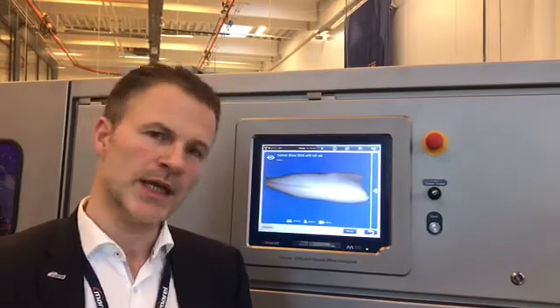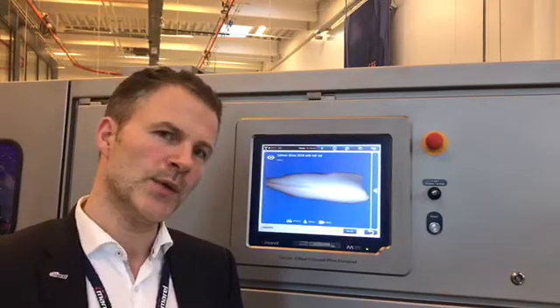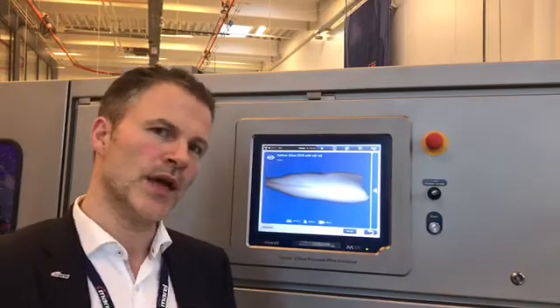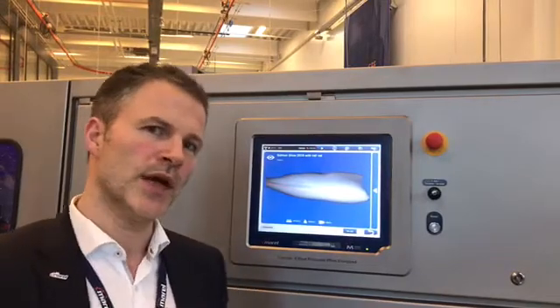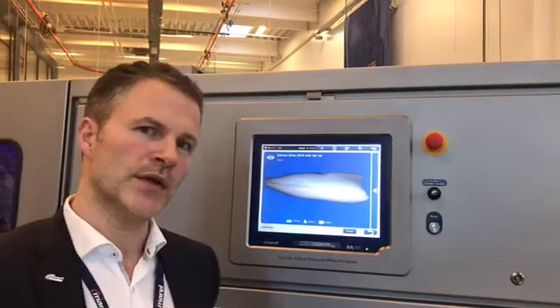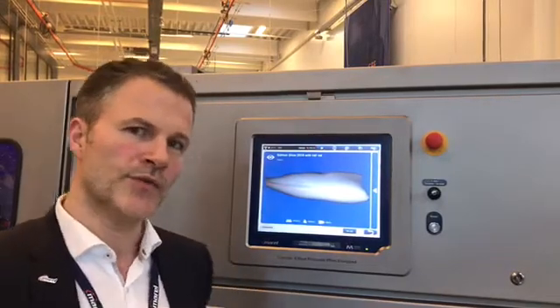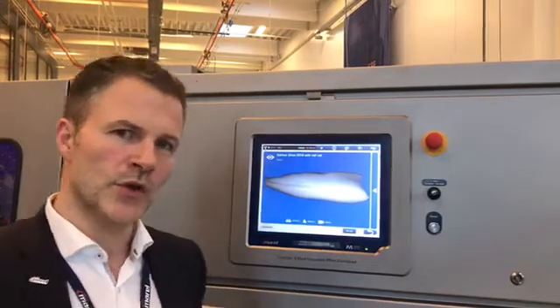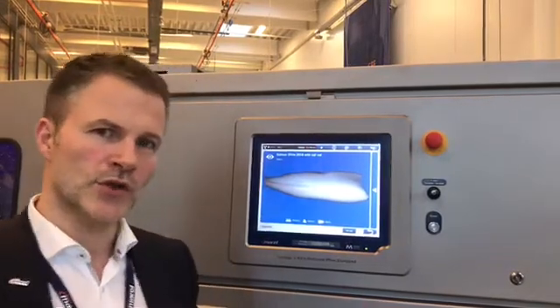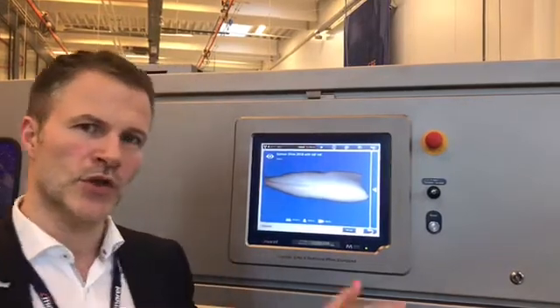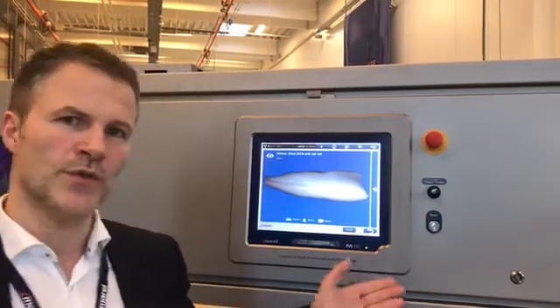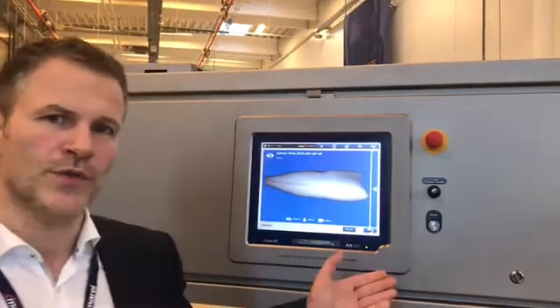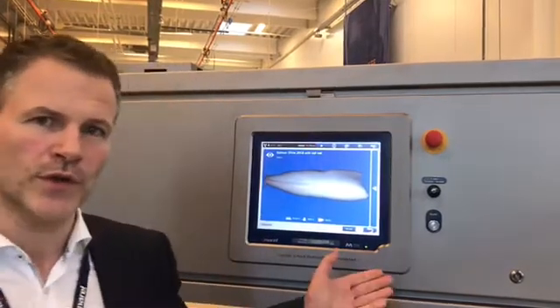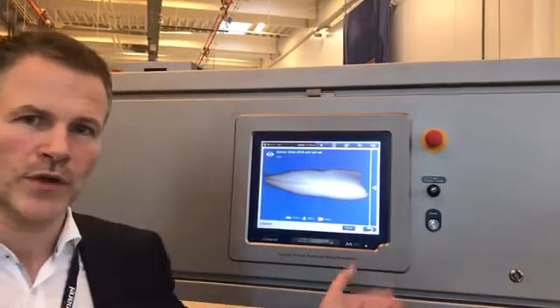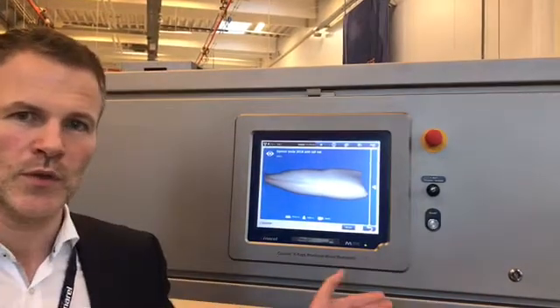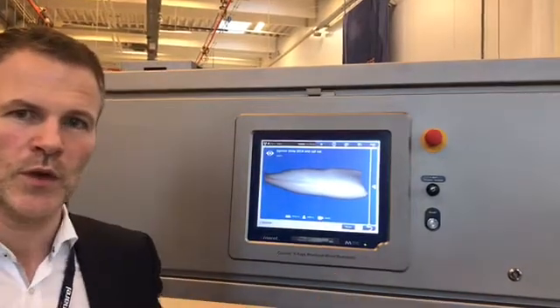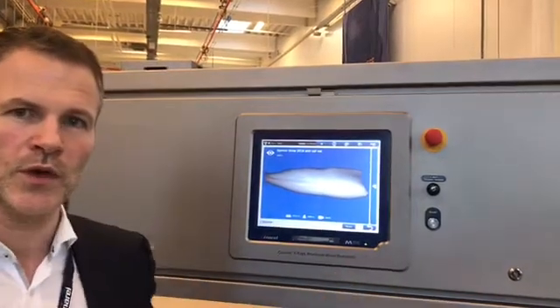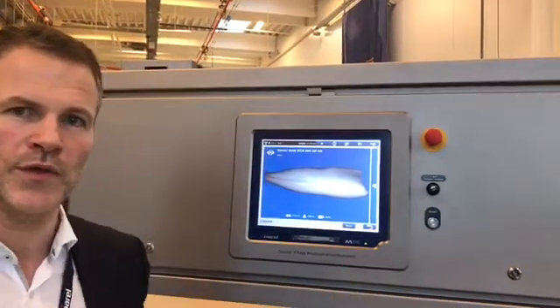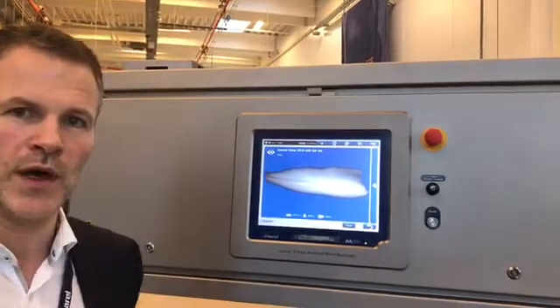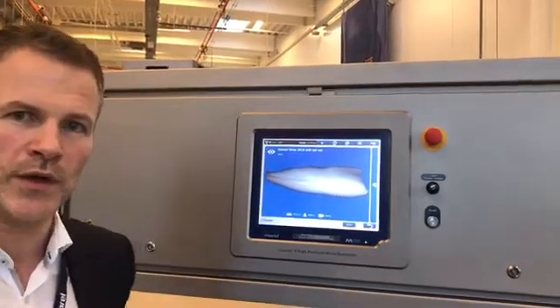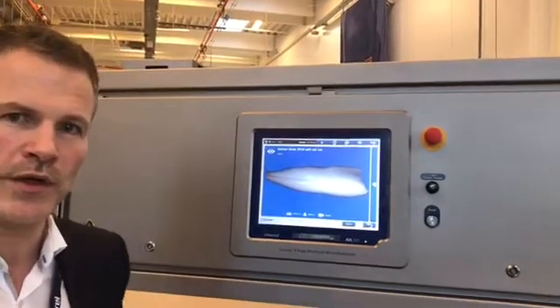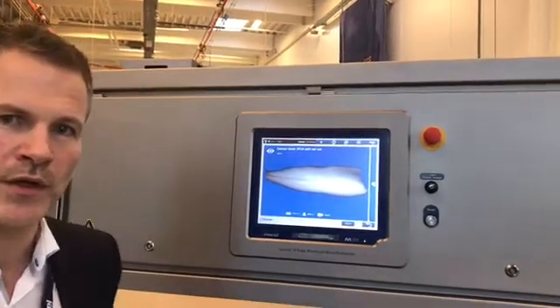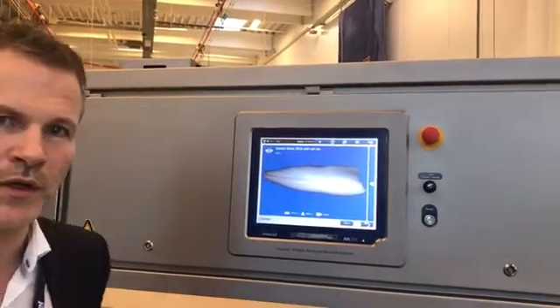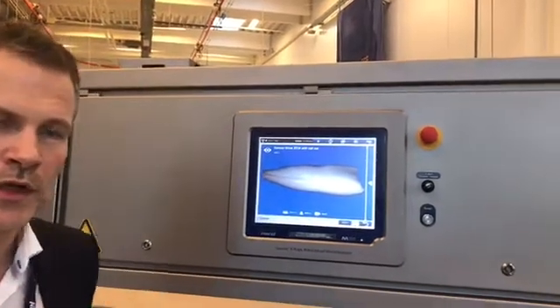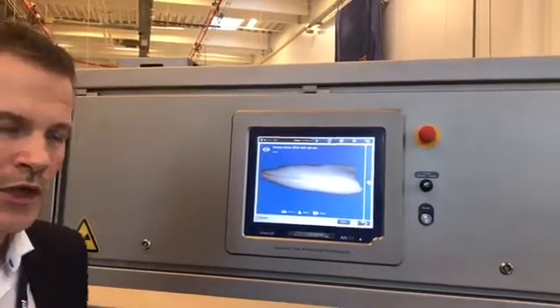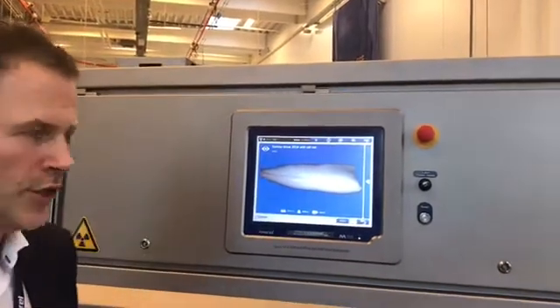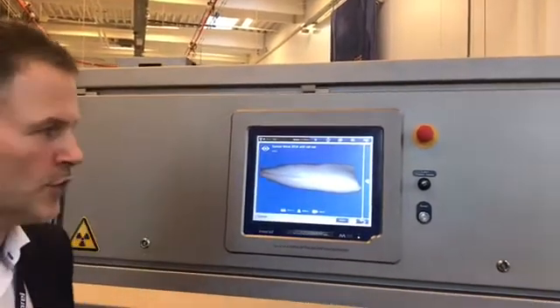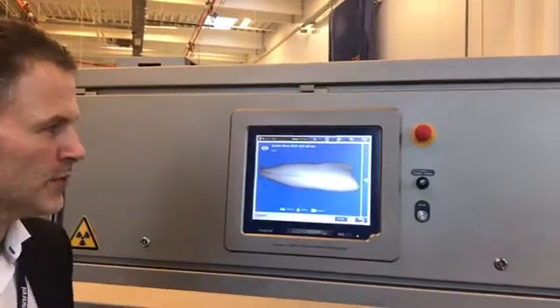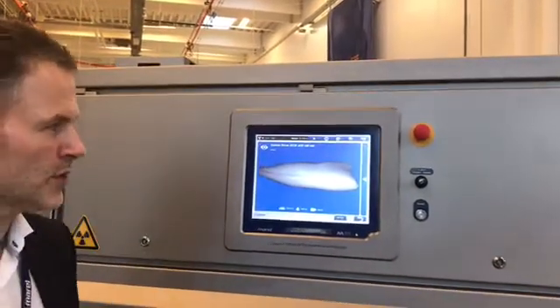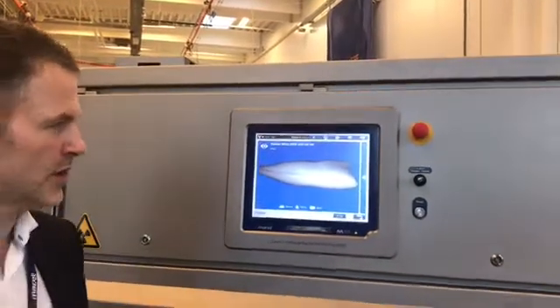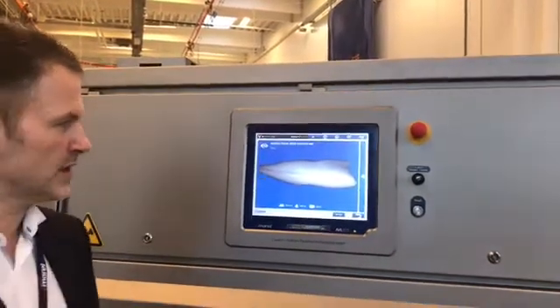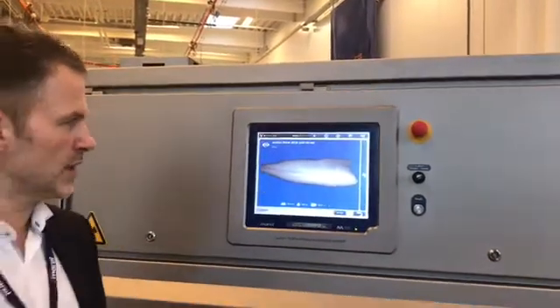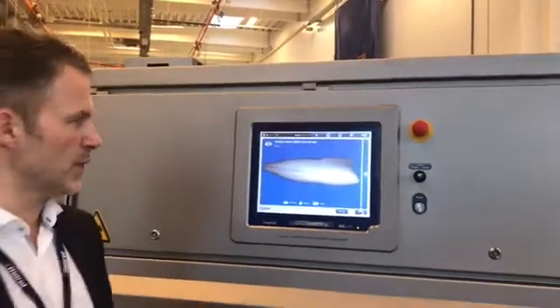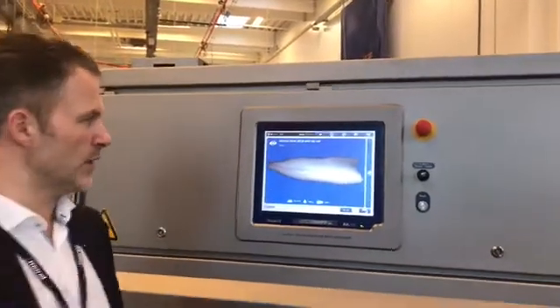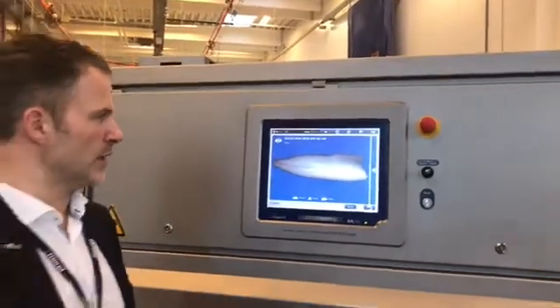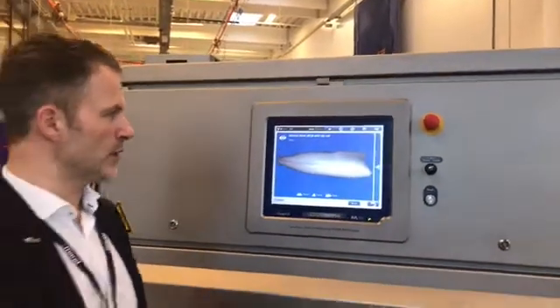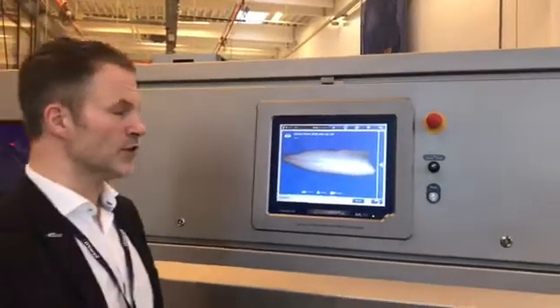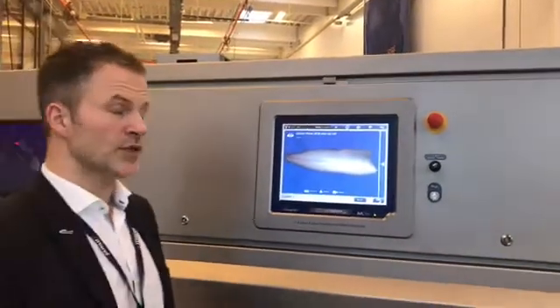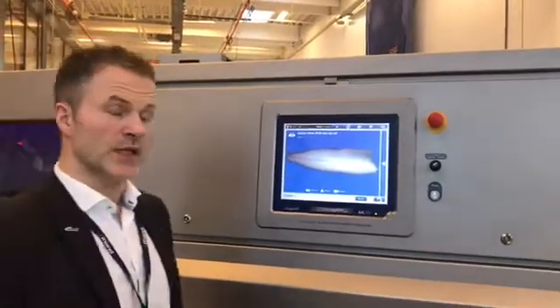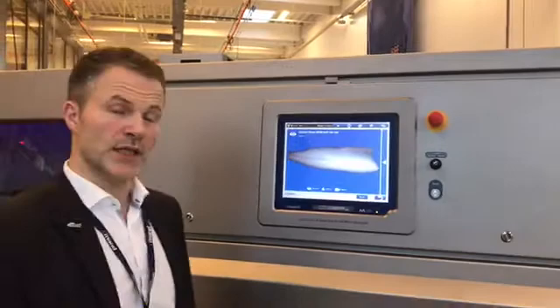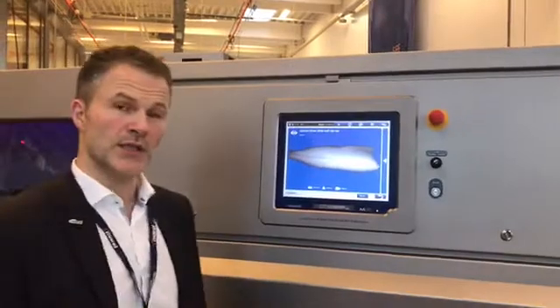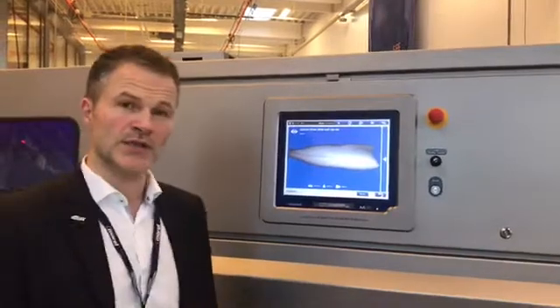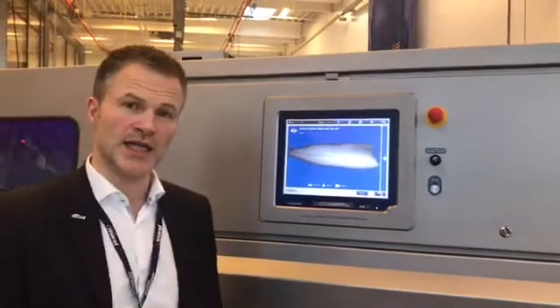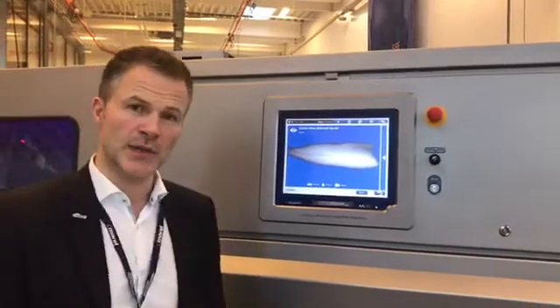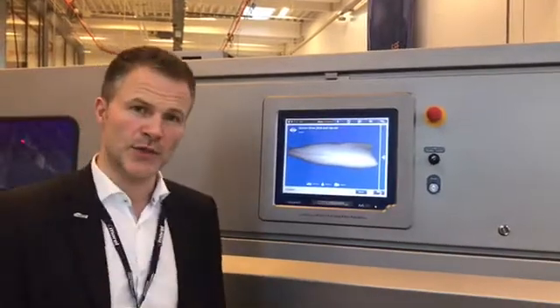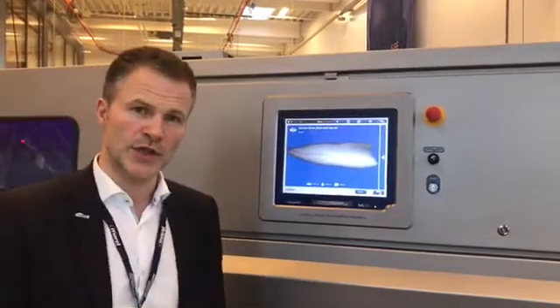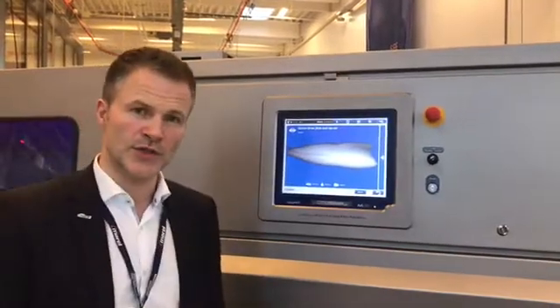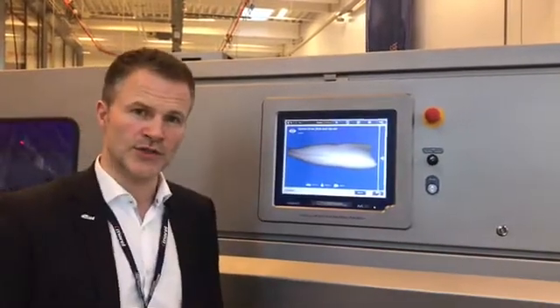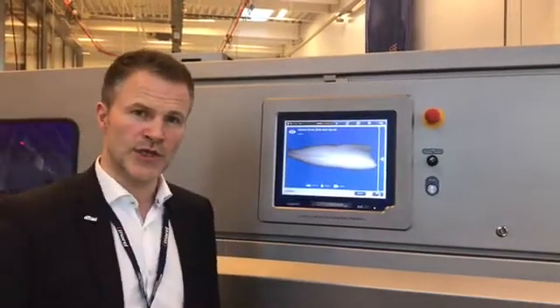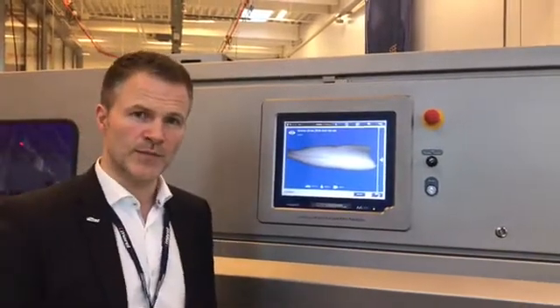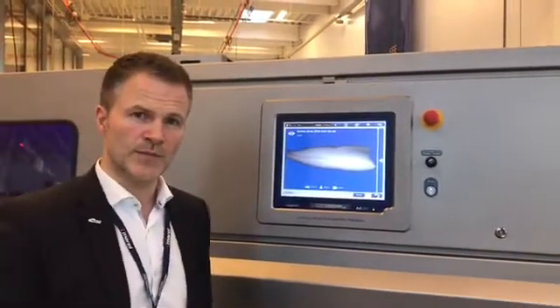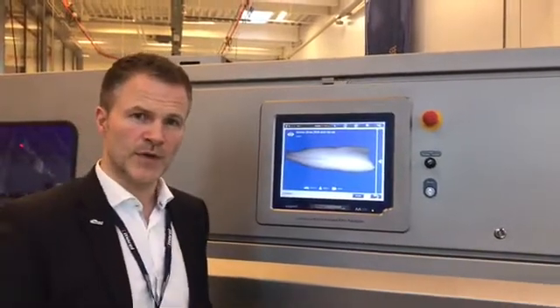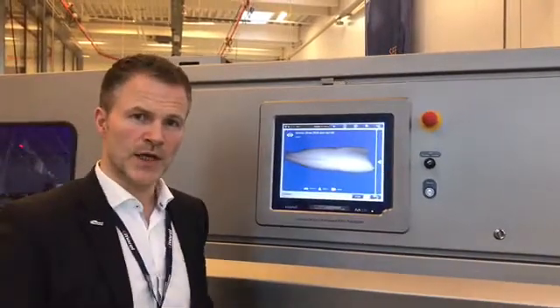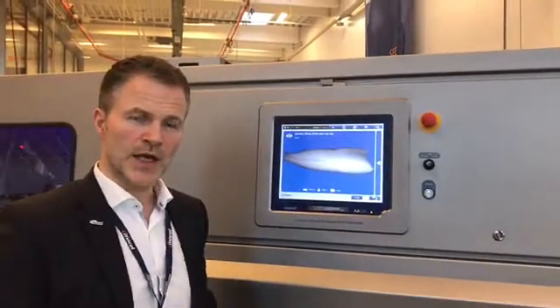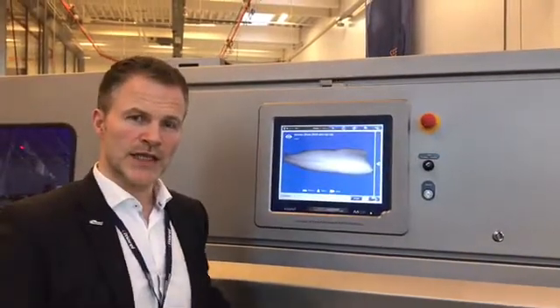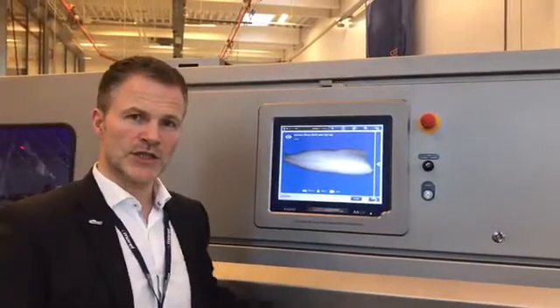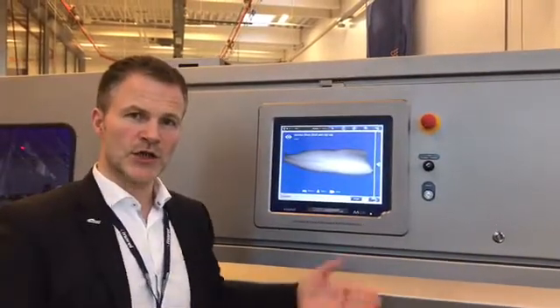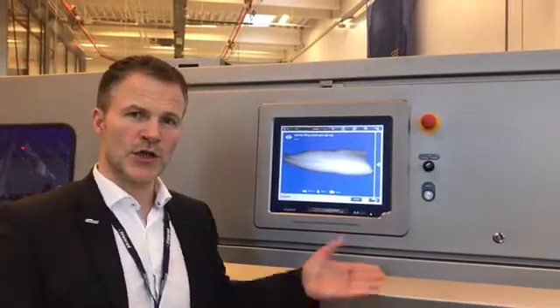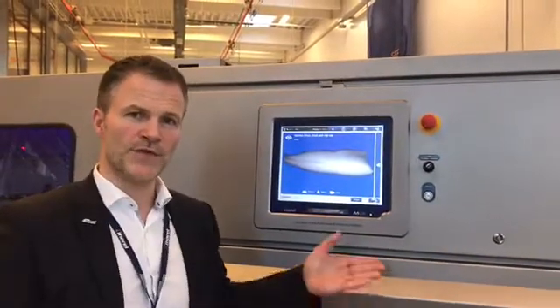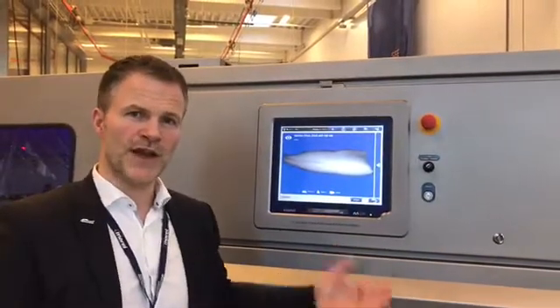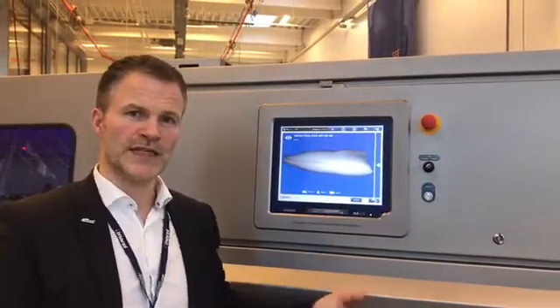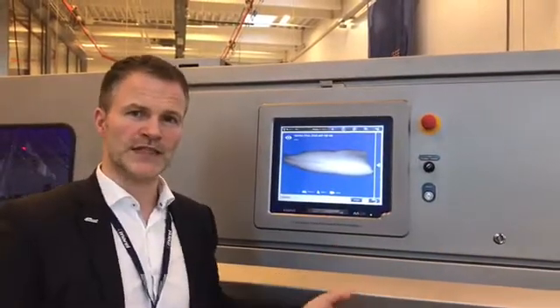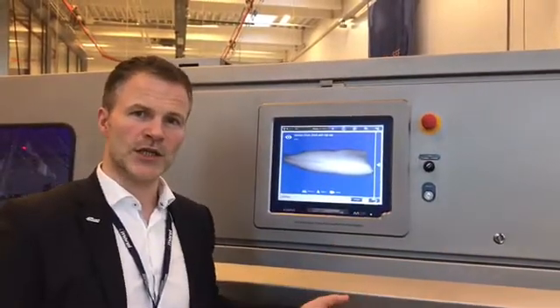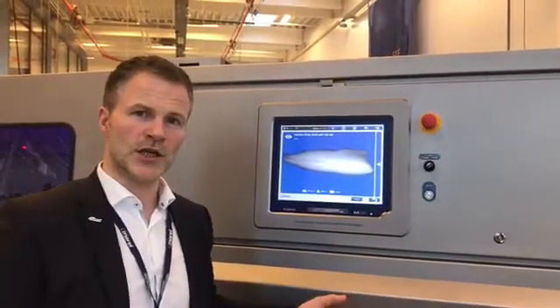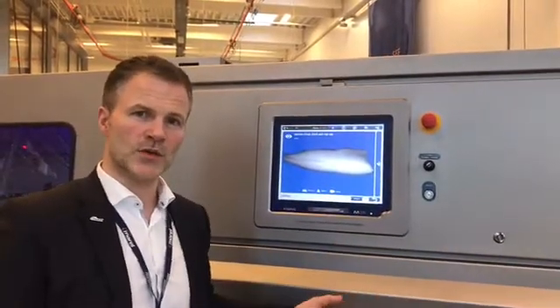Here we are in front of one of our new machines that we are introducing into the salmon industry. It's called FlexiCut.